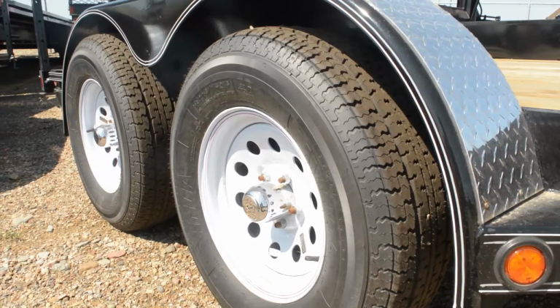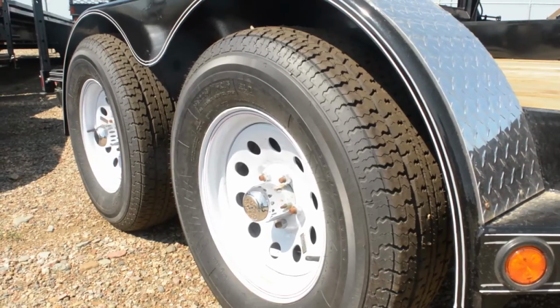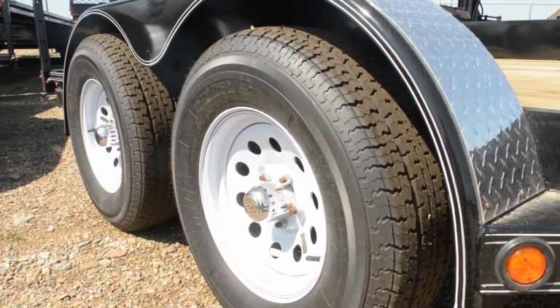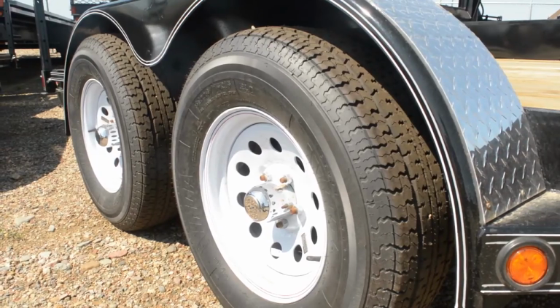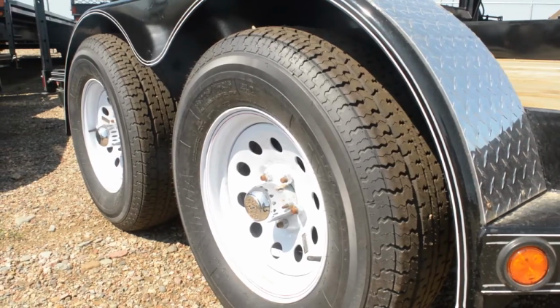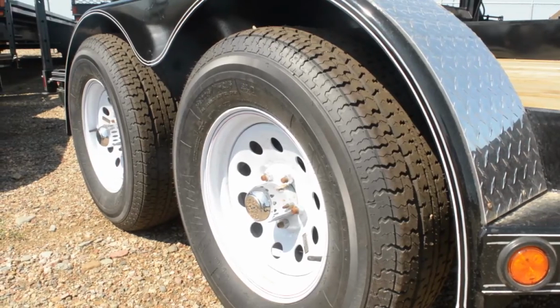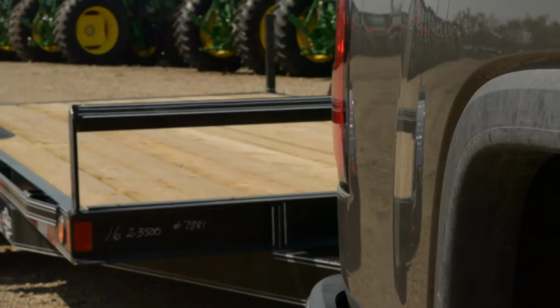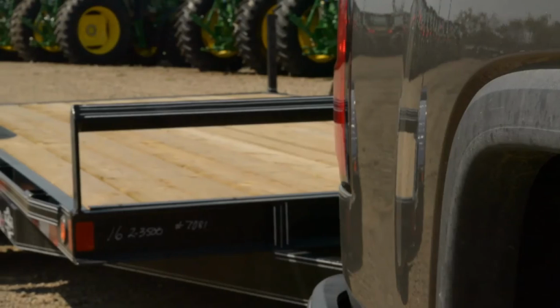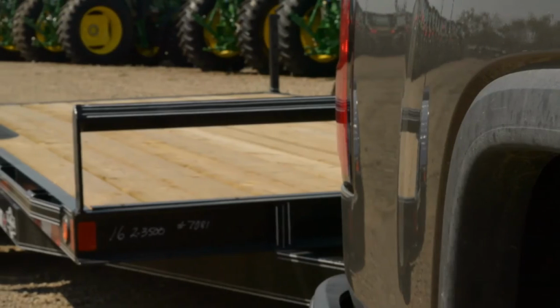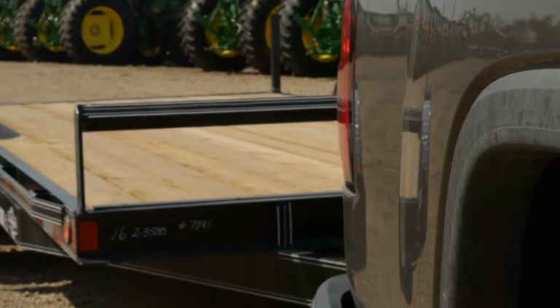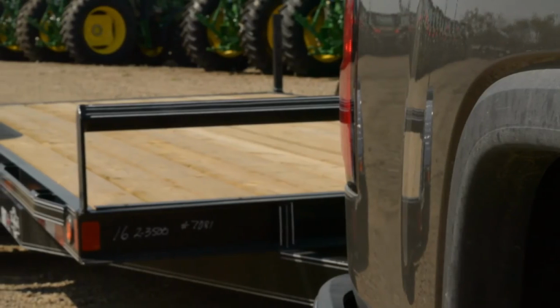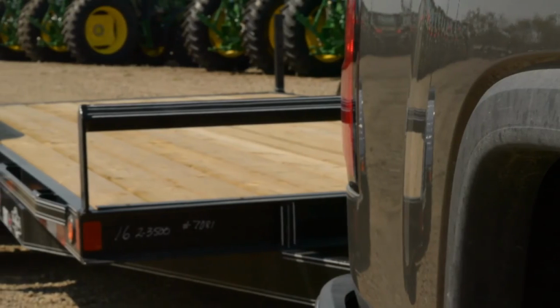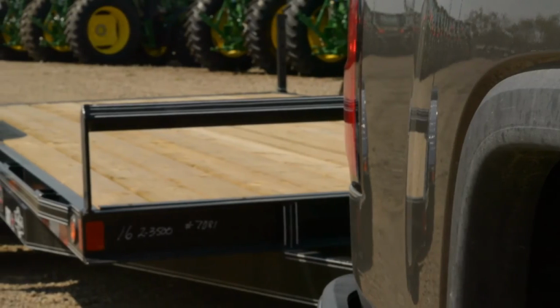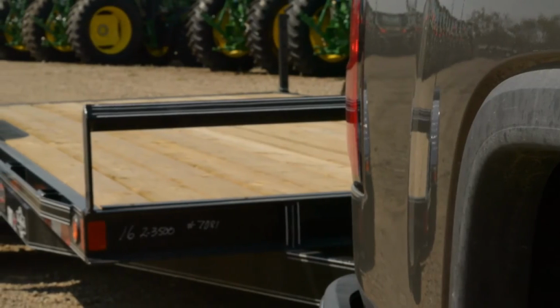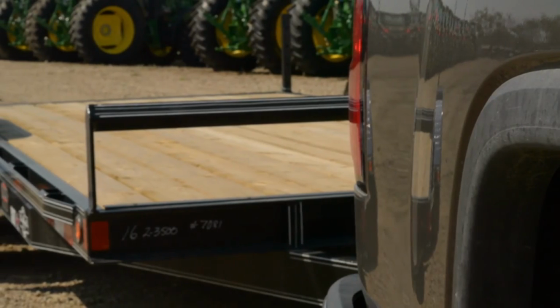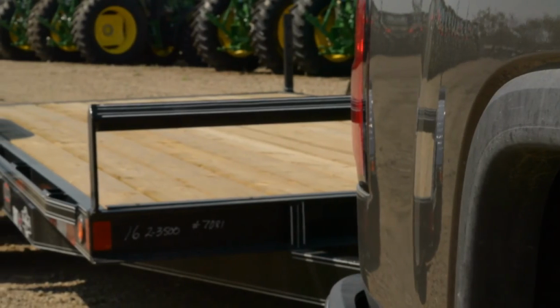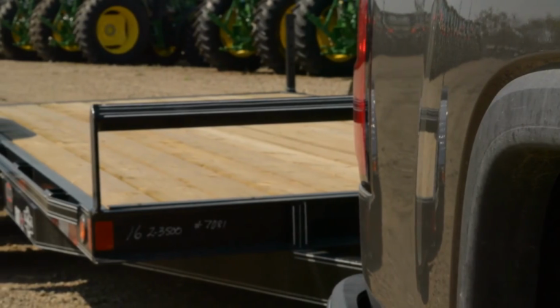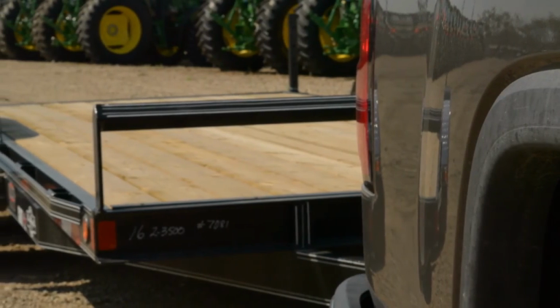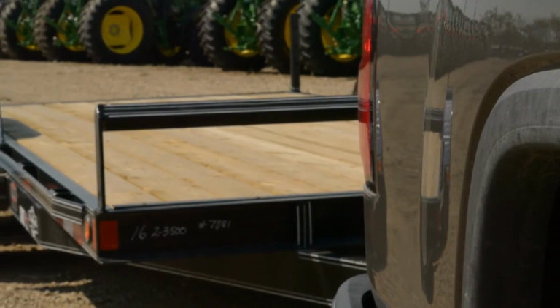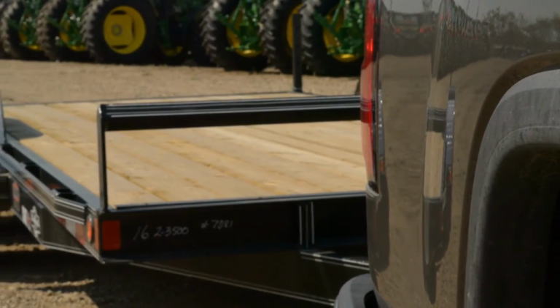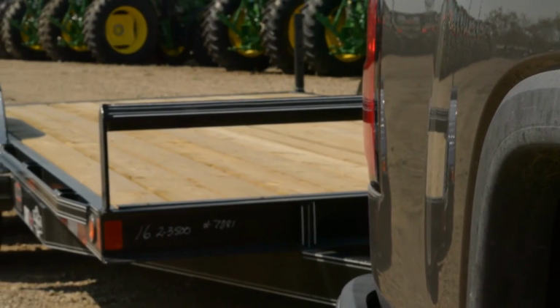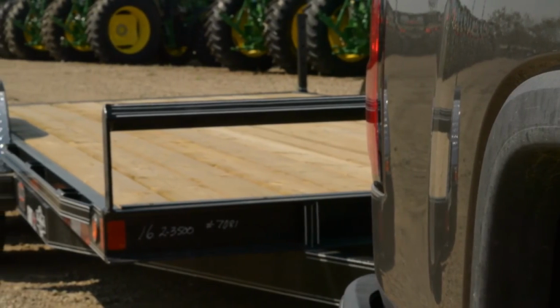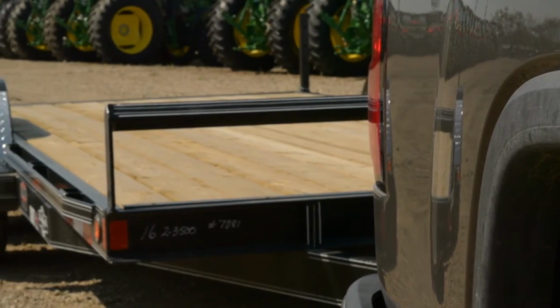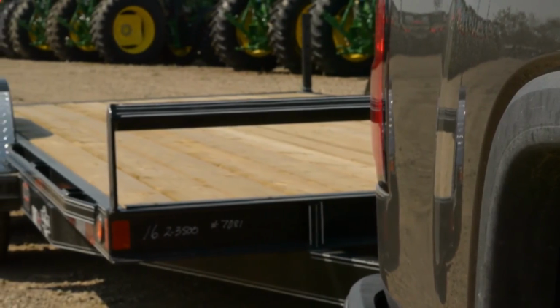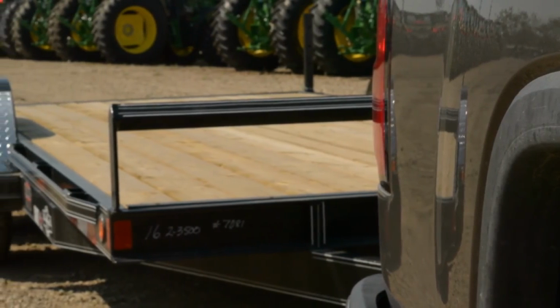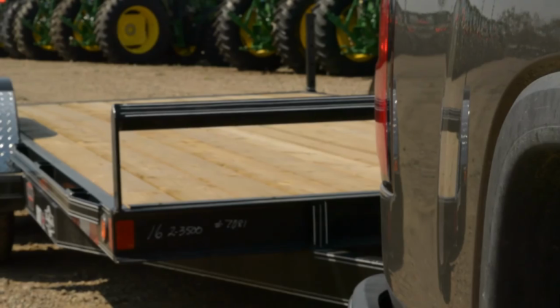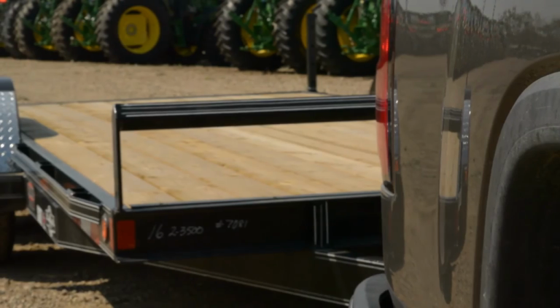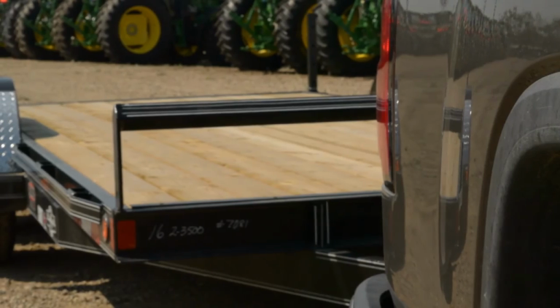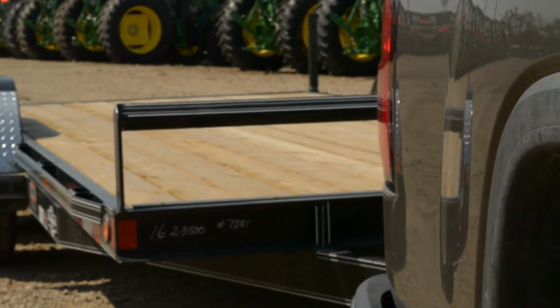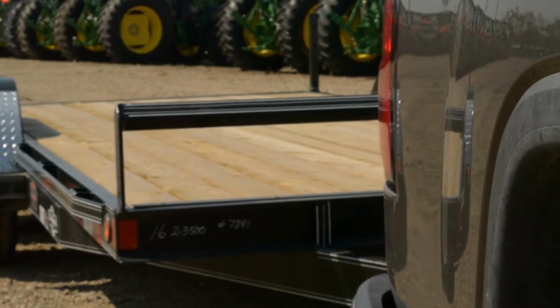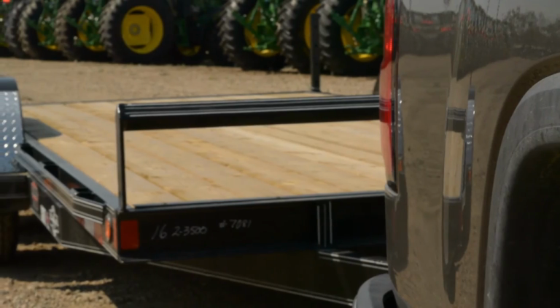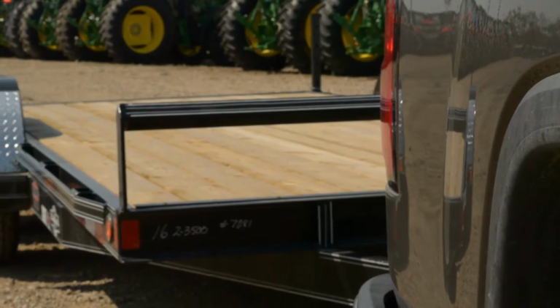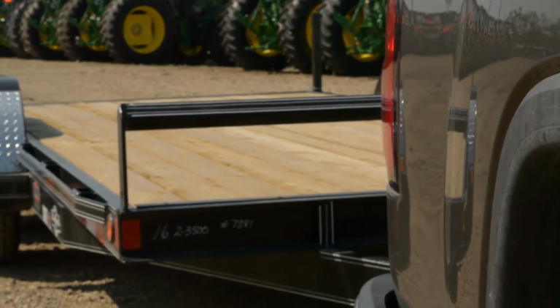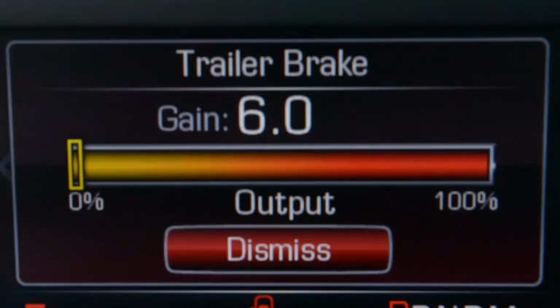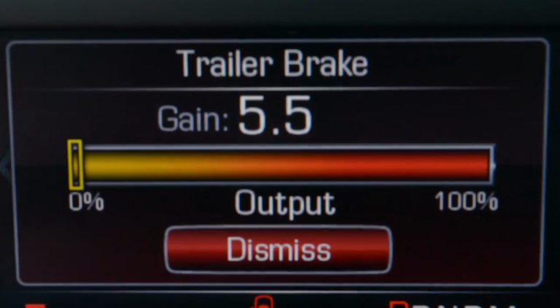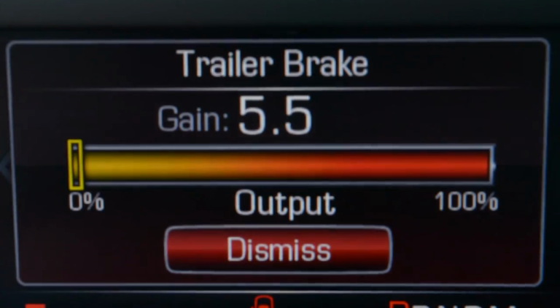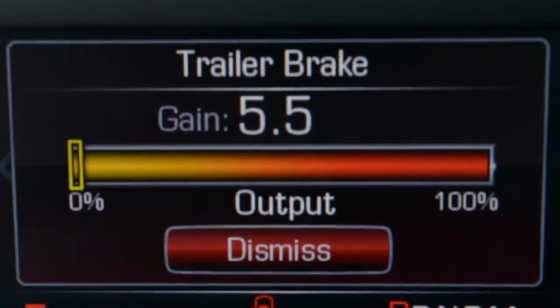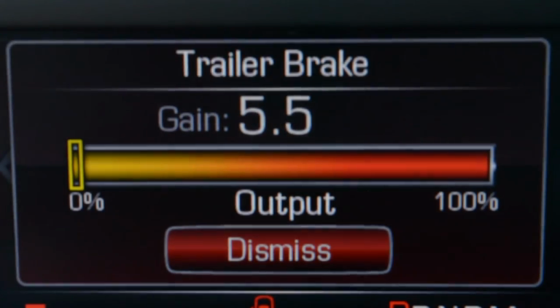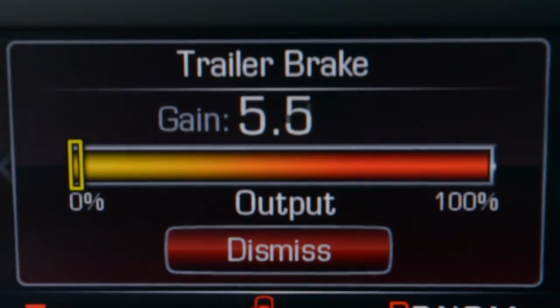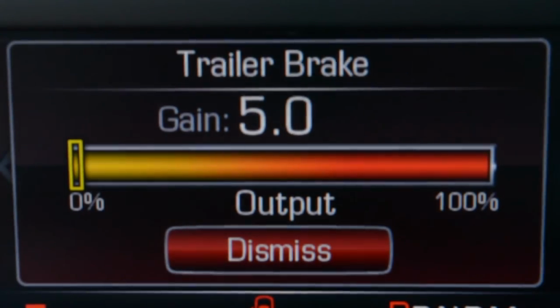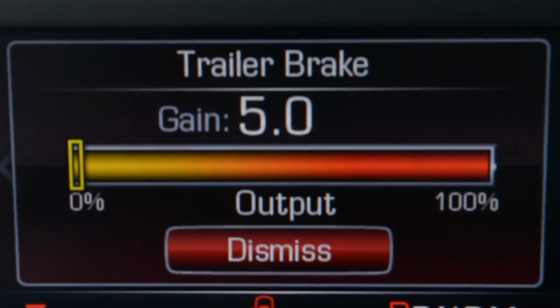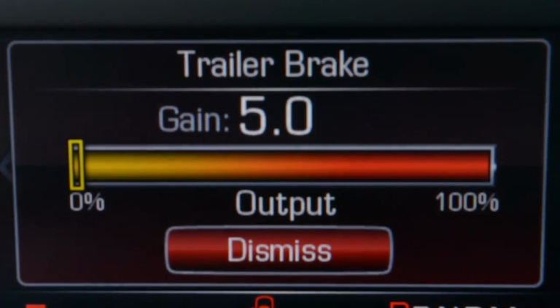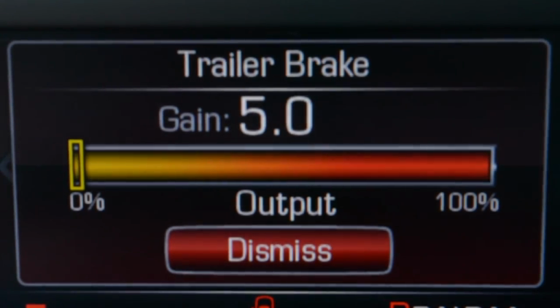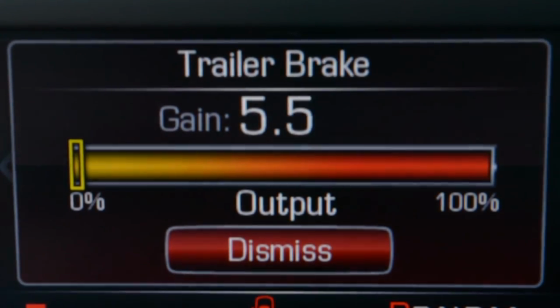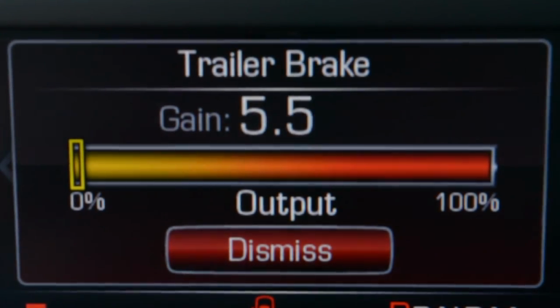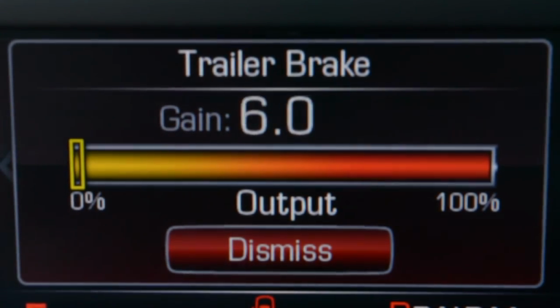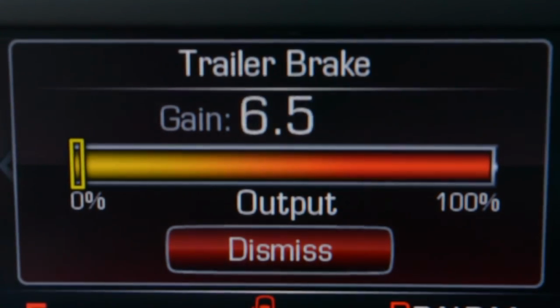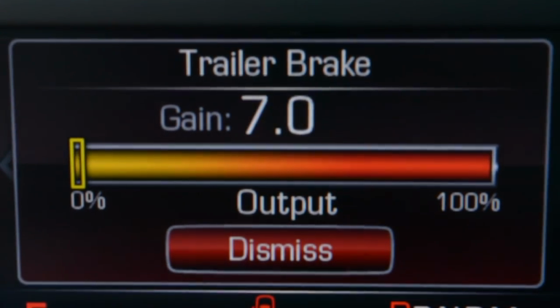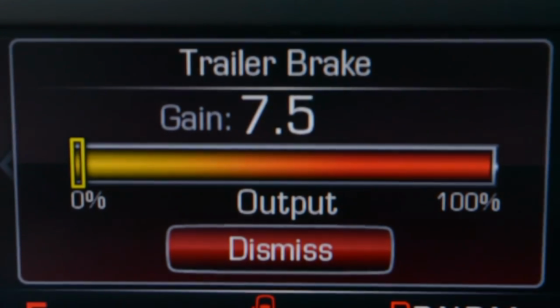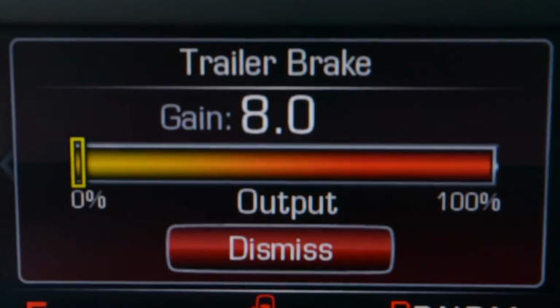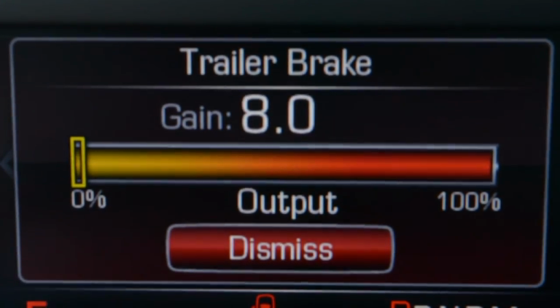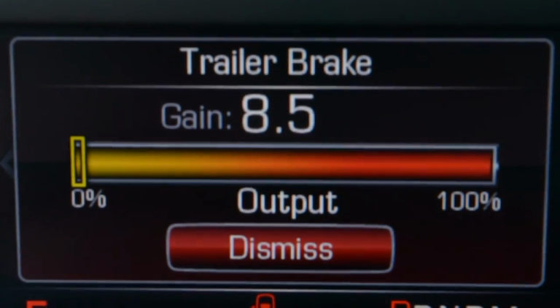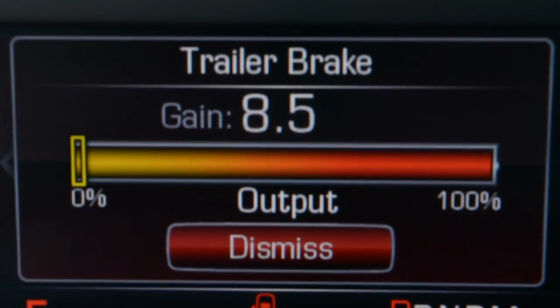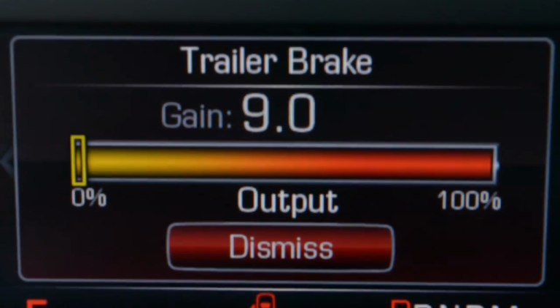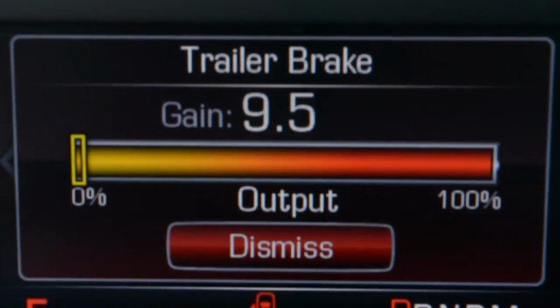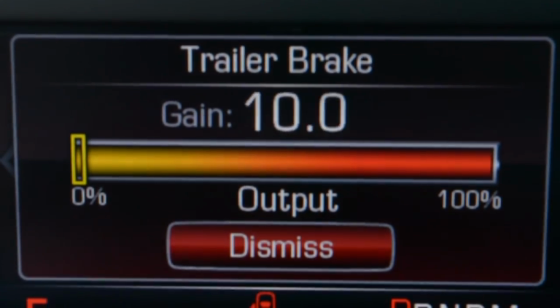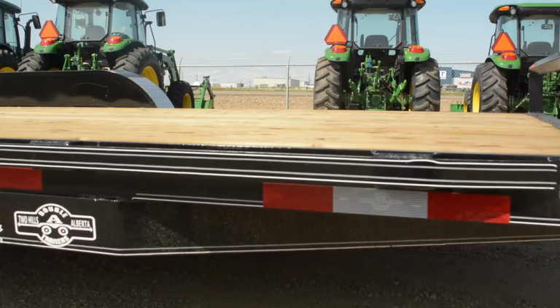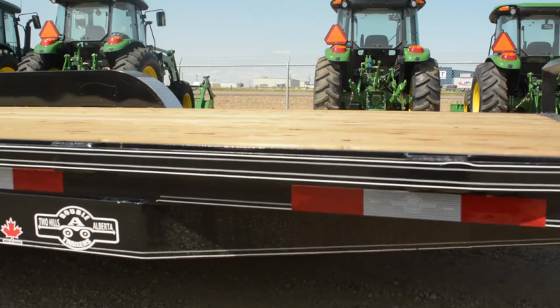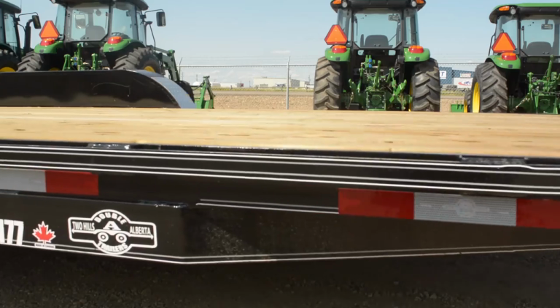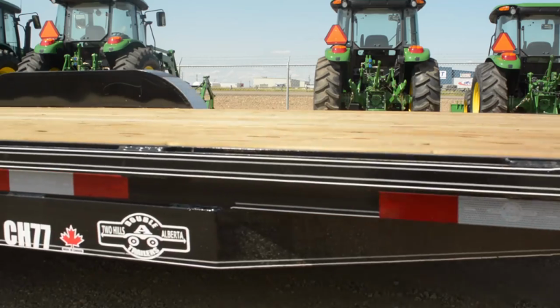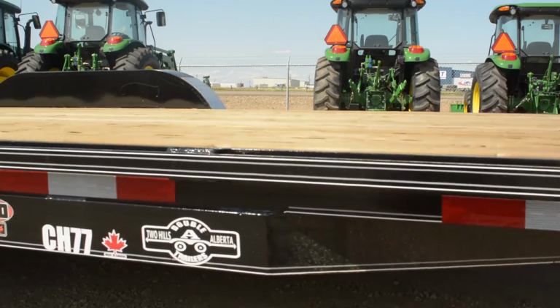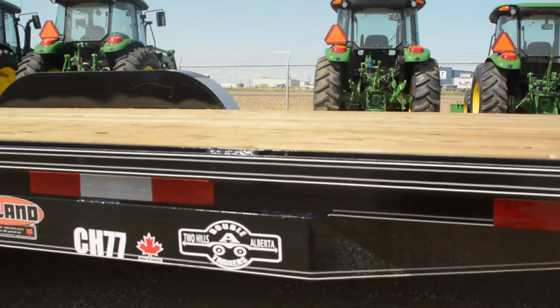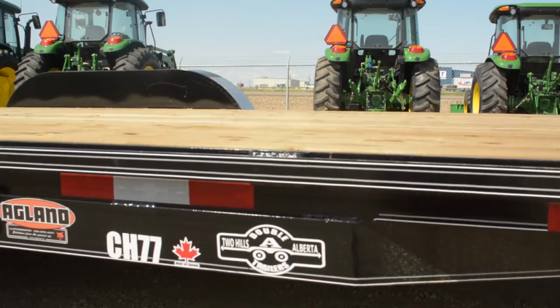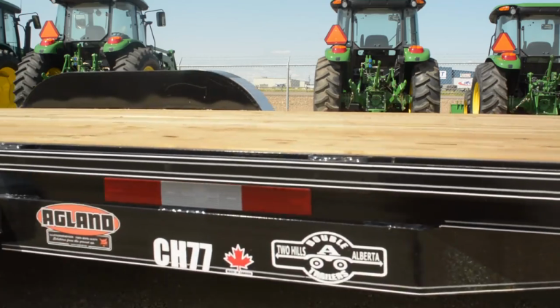If towing a heavier trailer, trailer wheel lockup may not occur. In this case, set the trailer gain to the highest allowable setting for towing conditions.